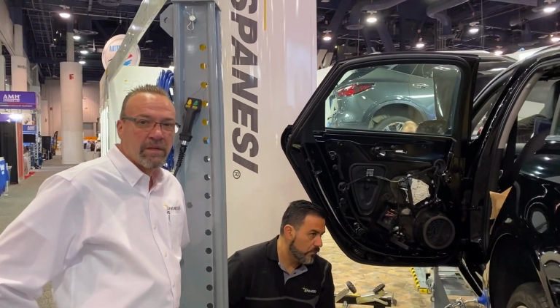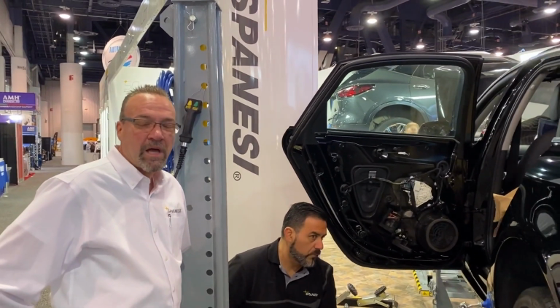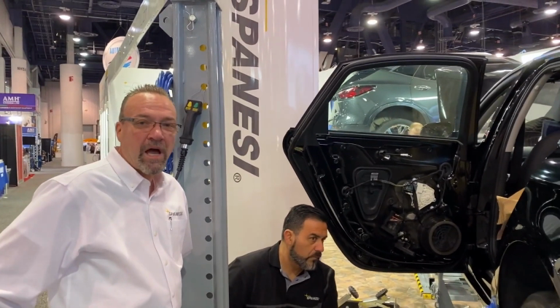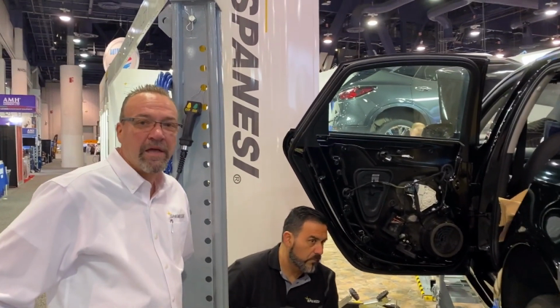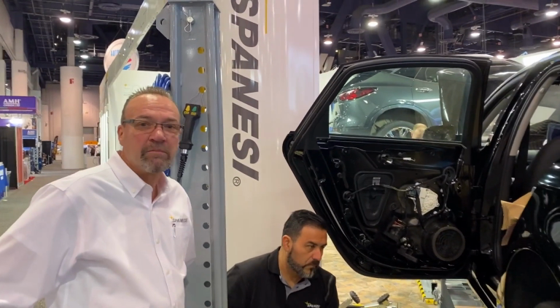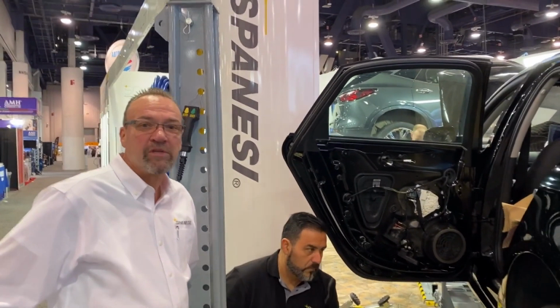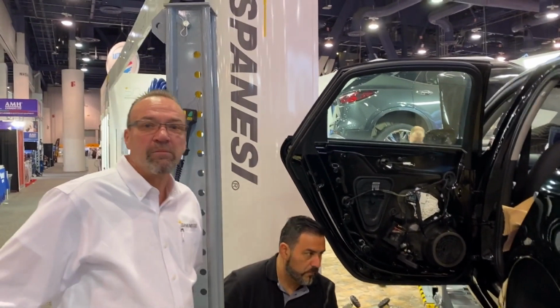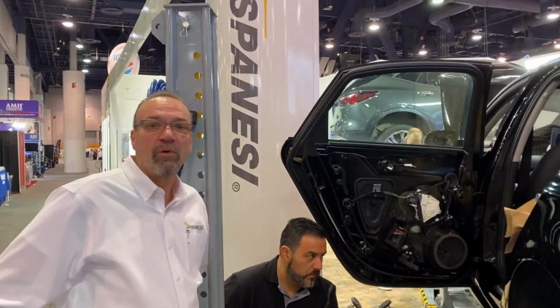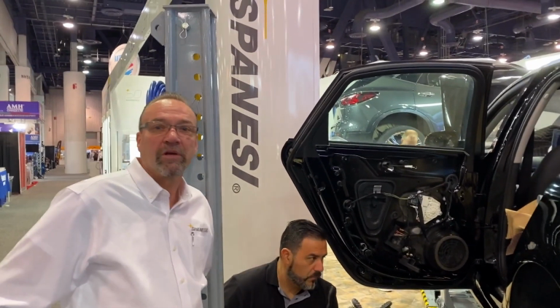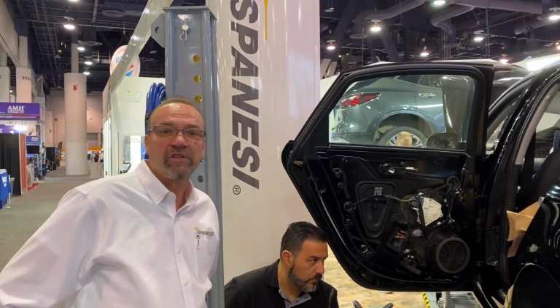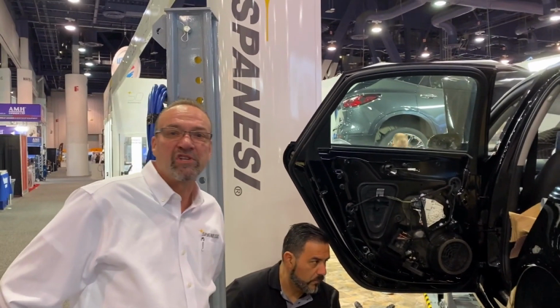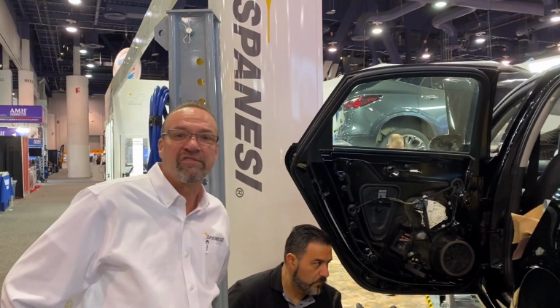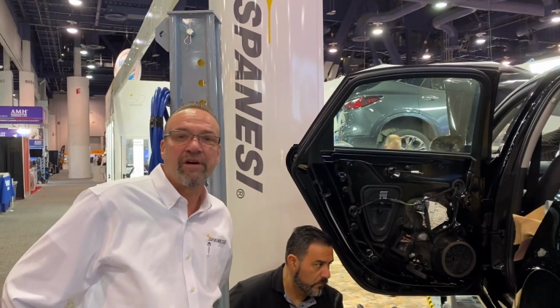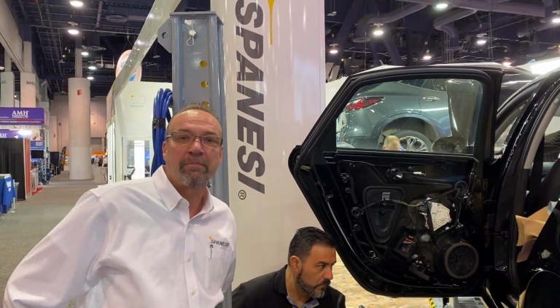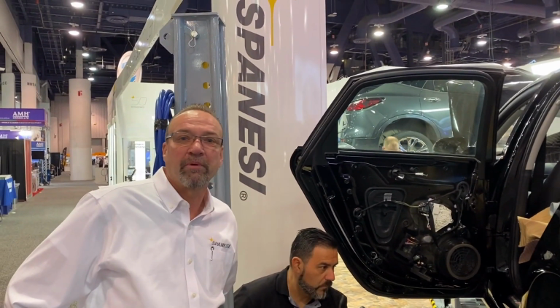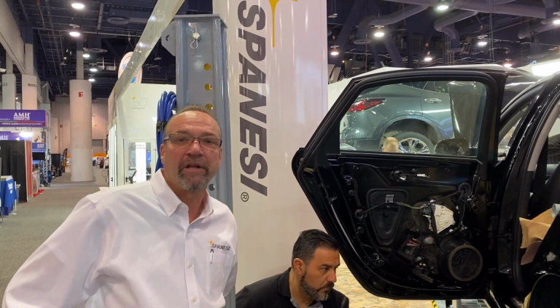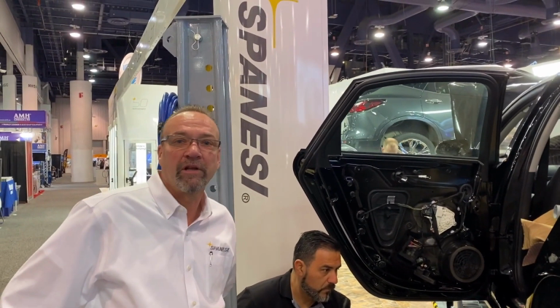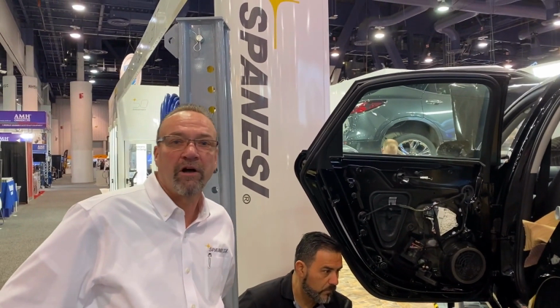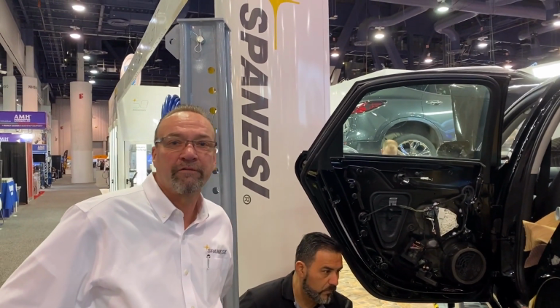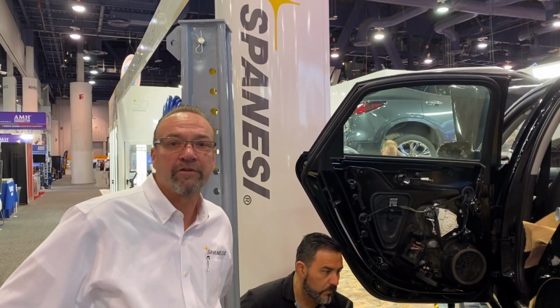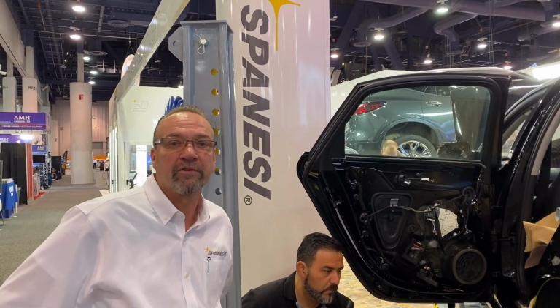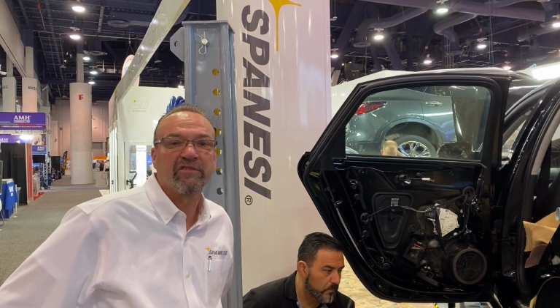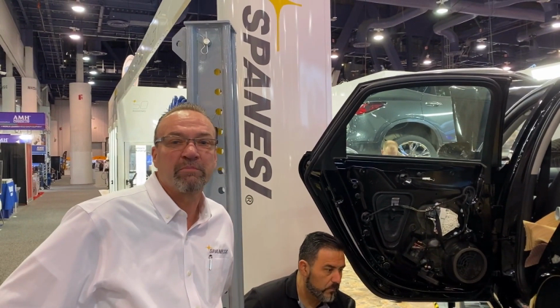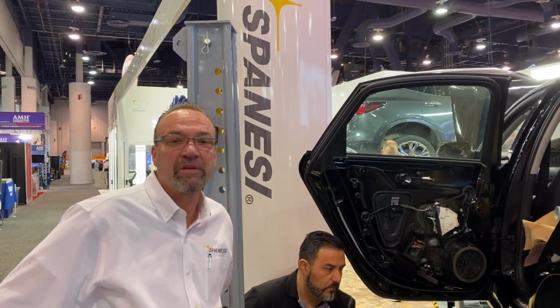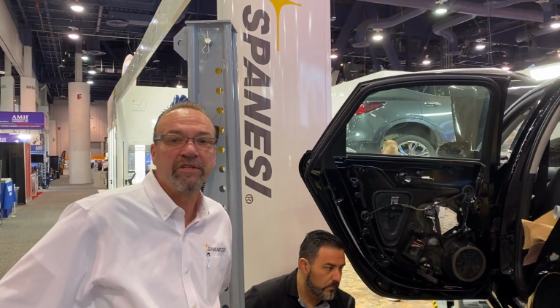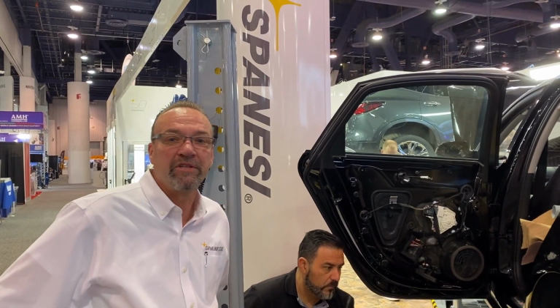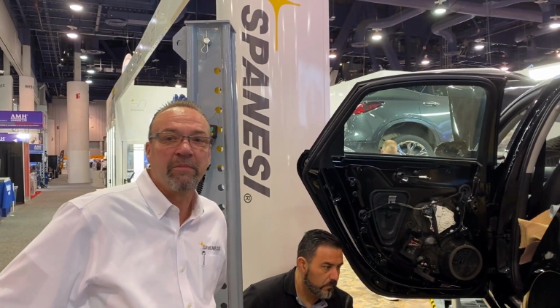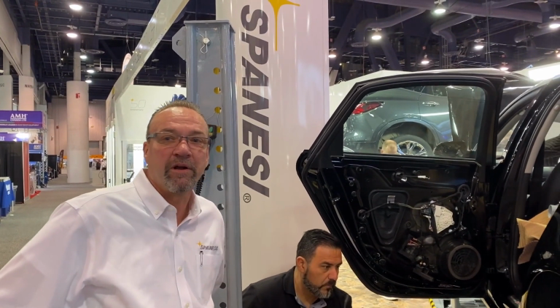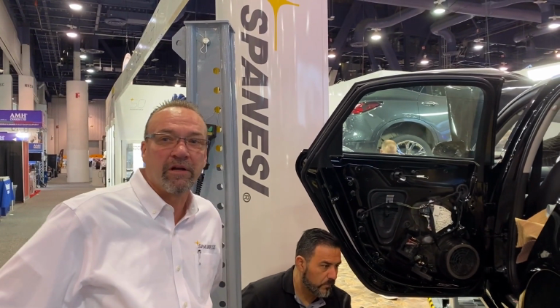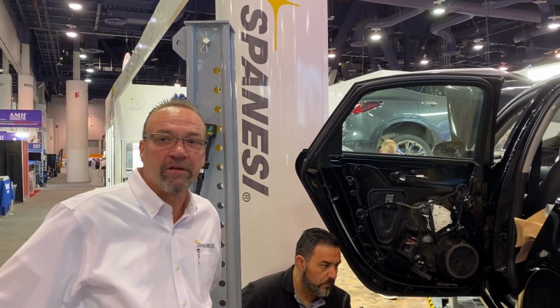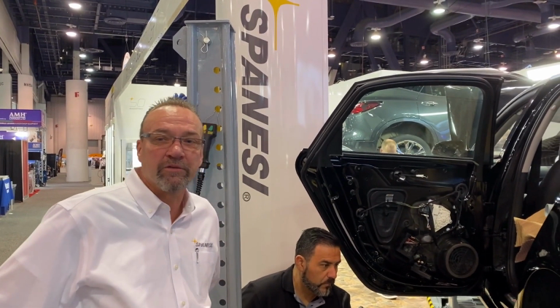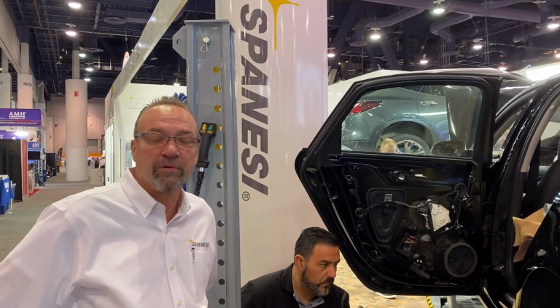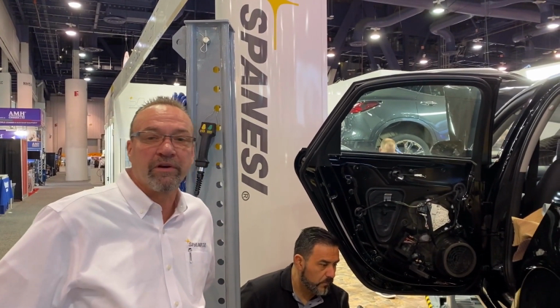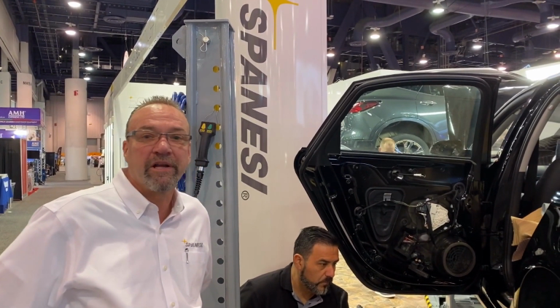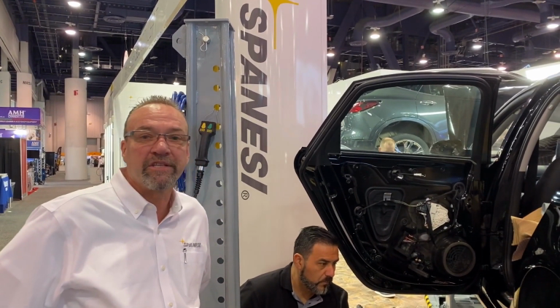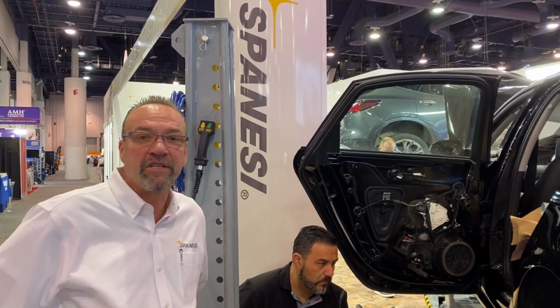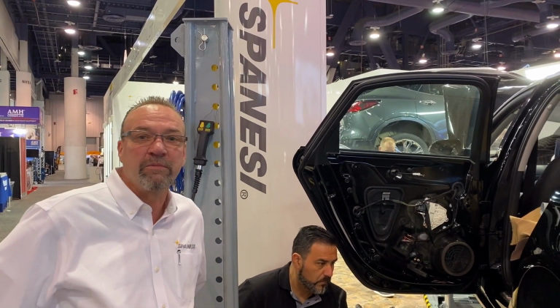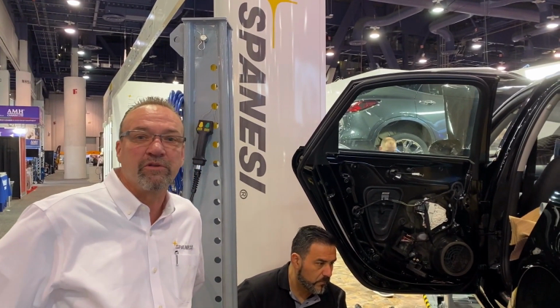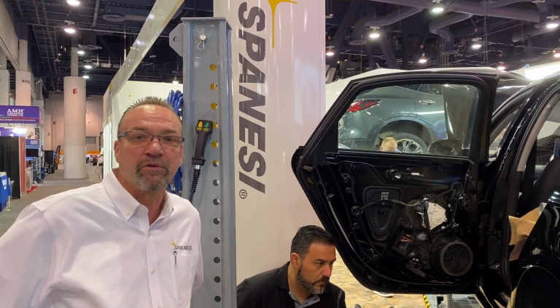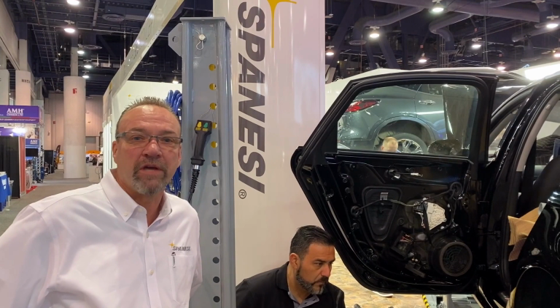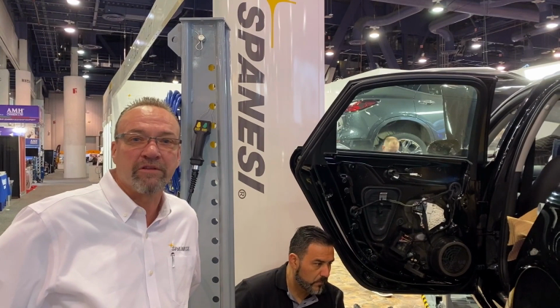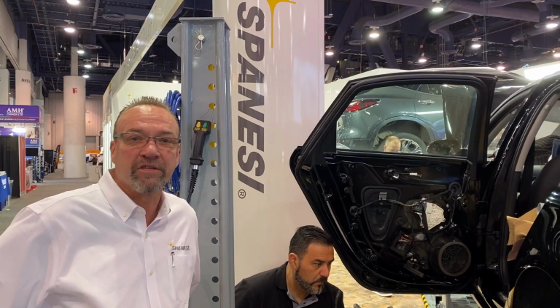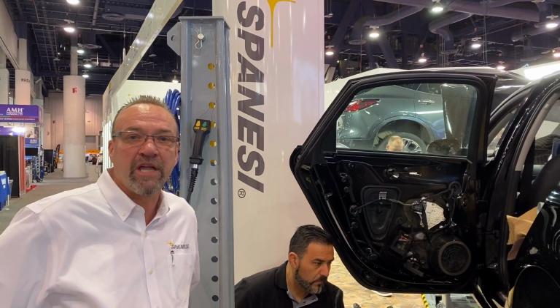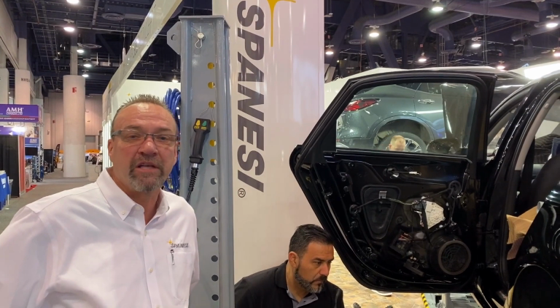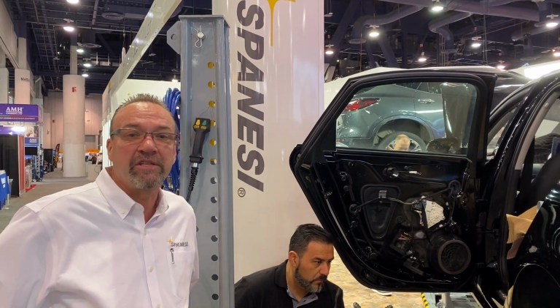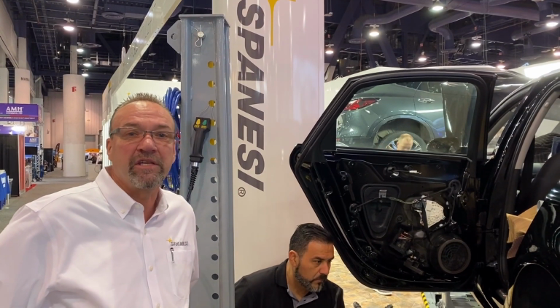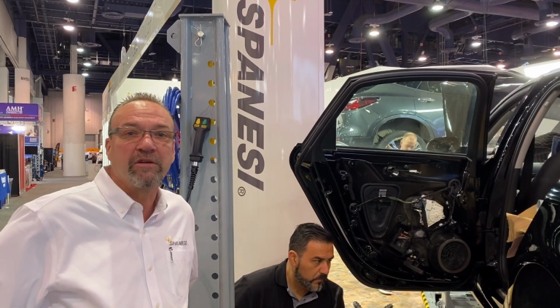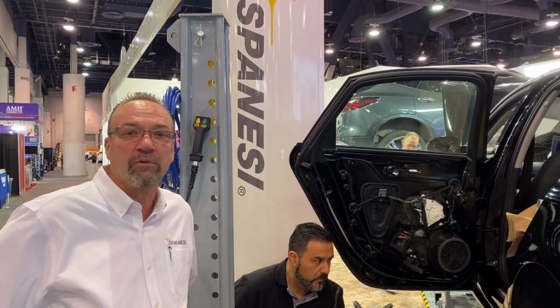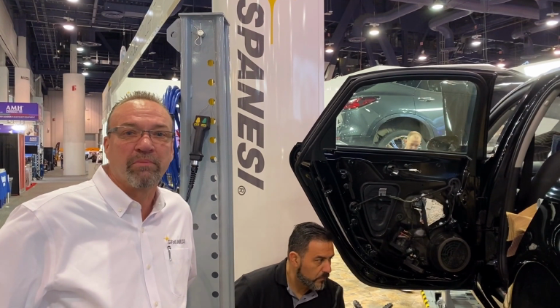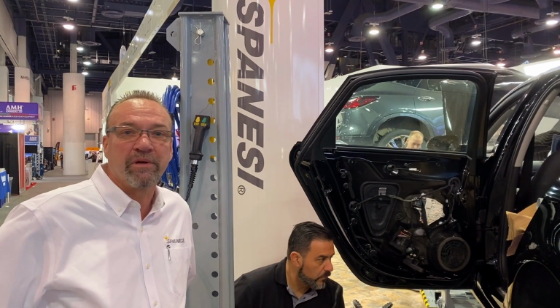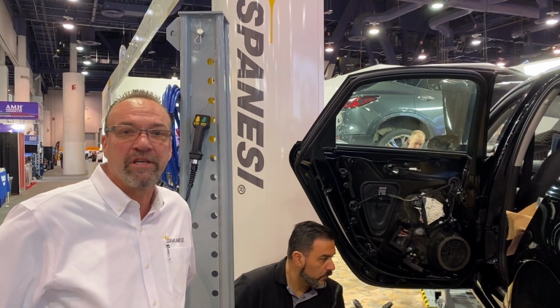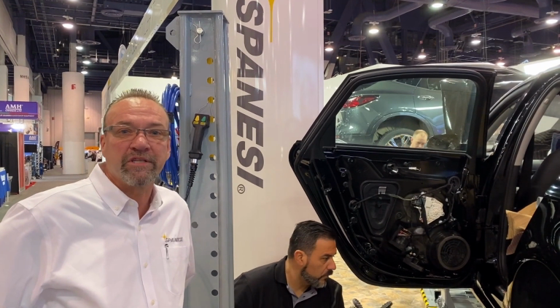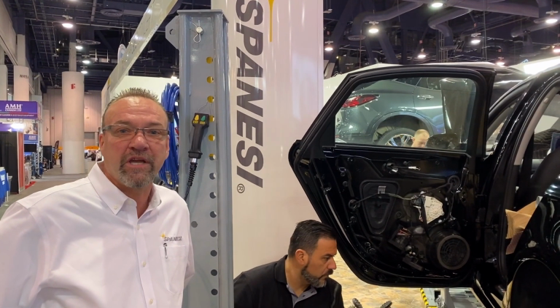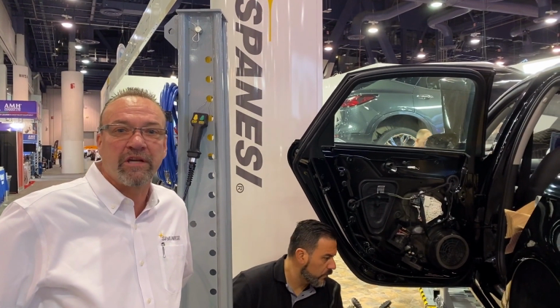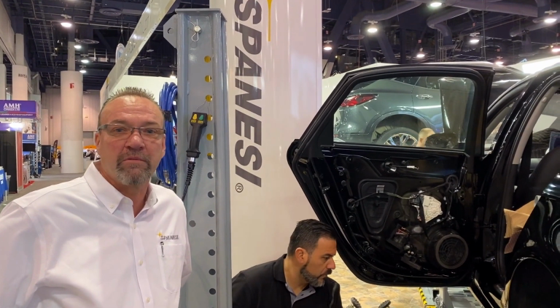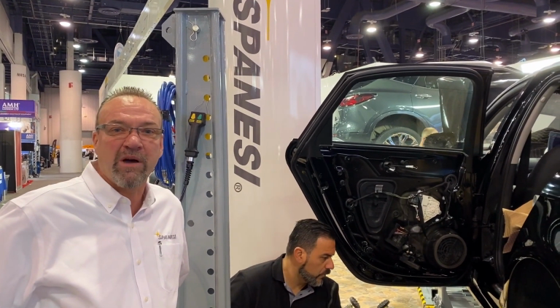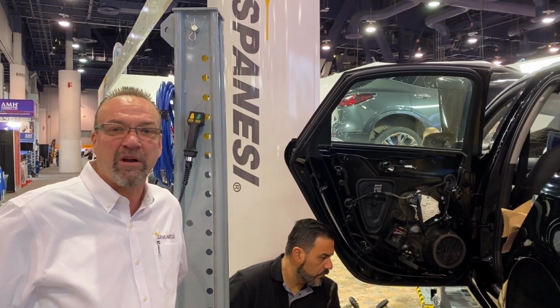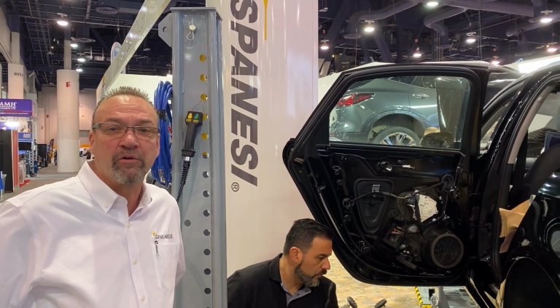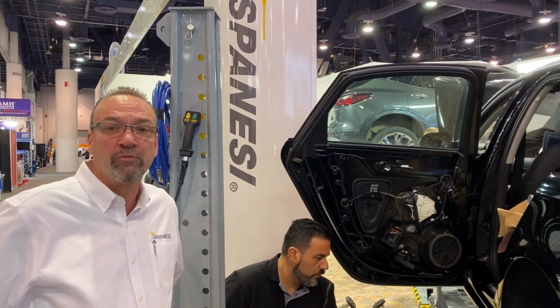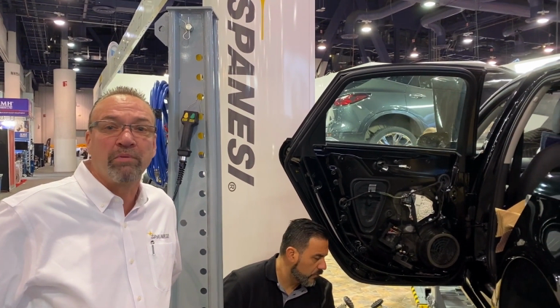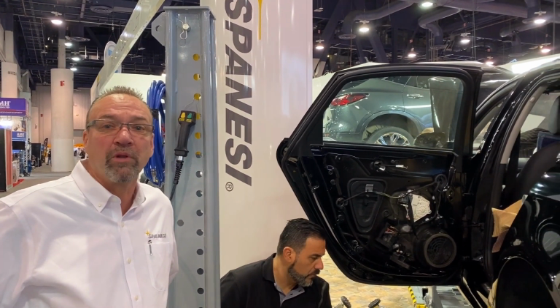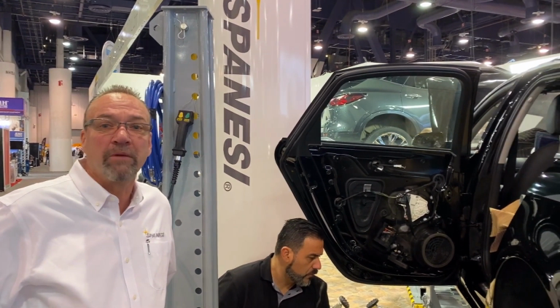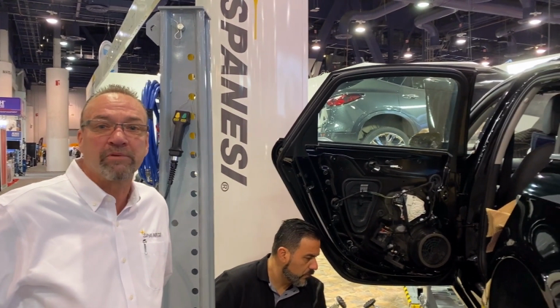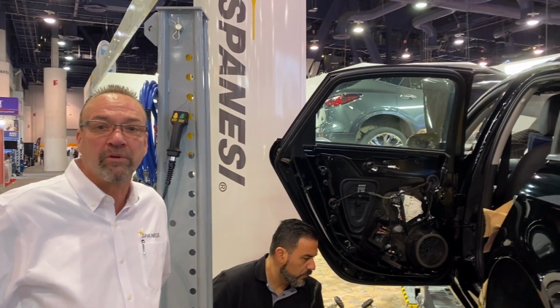Hi, I'm Tim Morgan, Chief Operating Officer of Spanesi Americas. We're here at SEMA 2019, and we're pretty excited about our new pull-up tool.